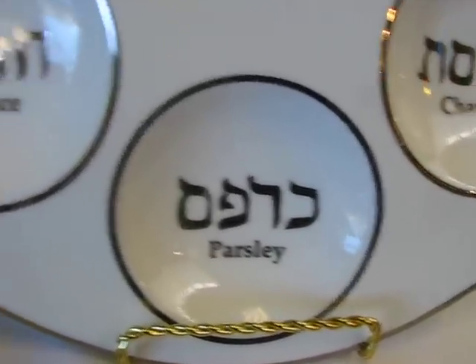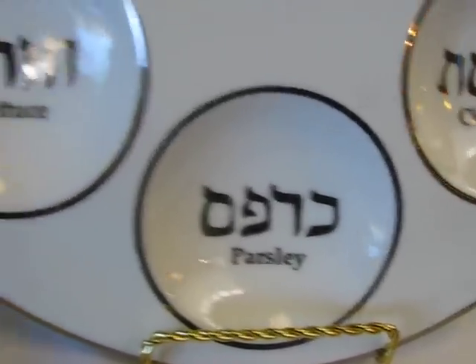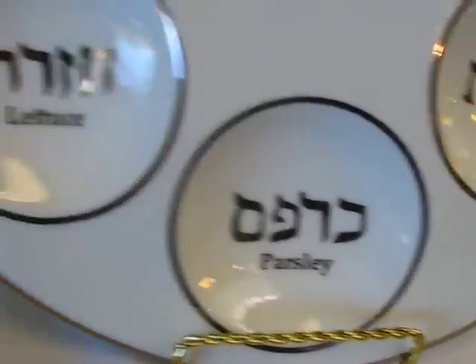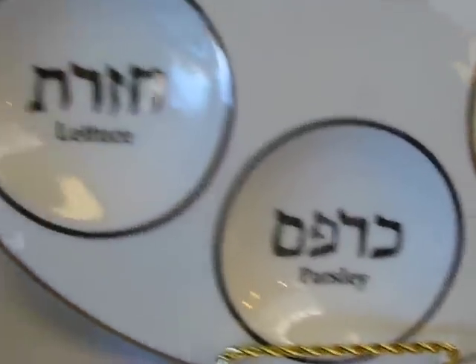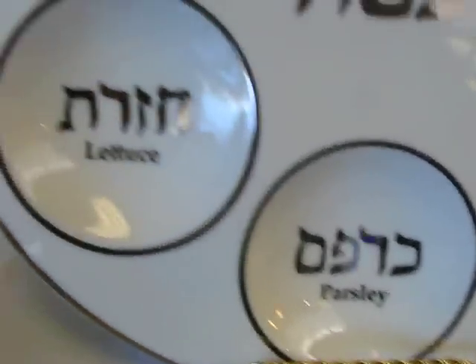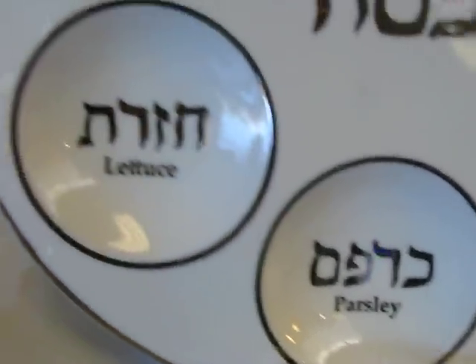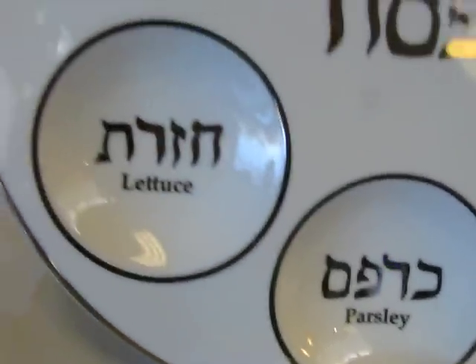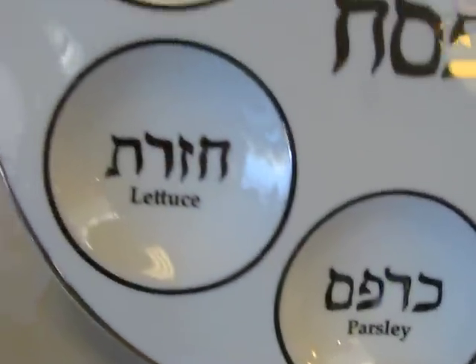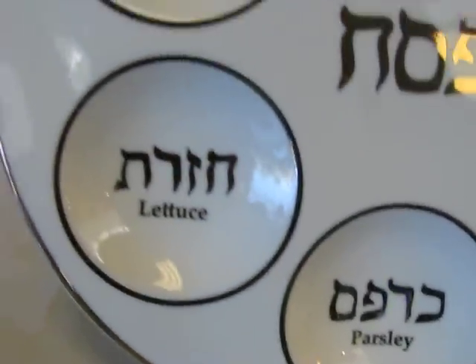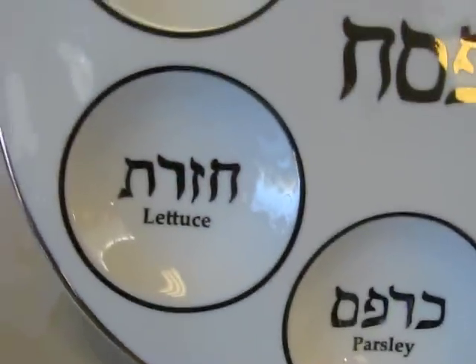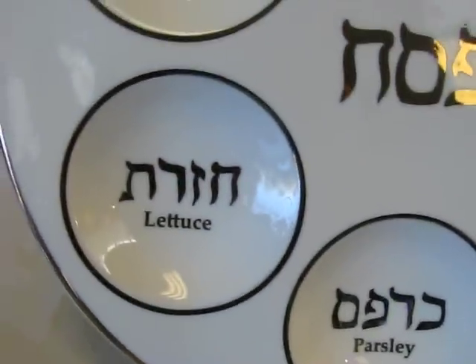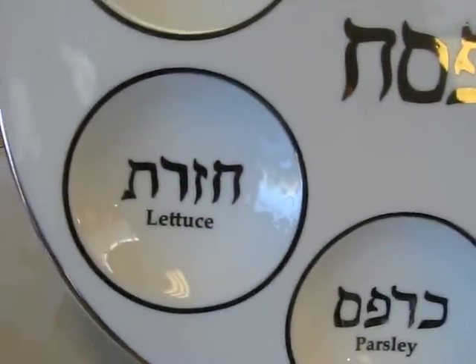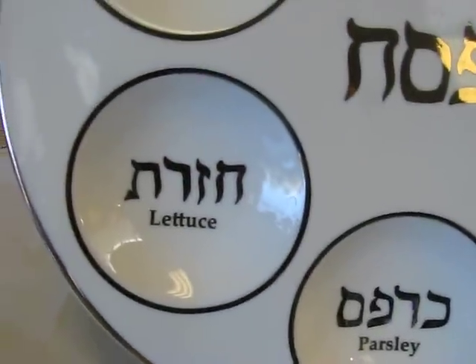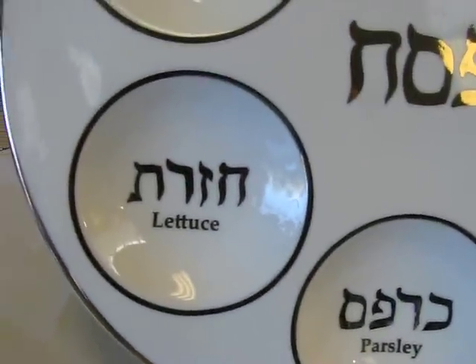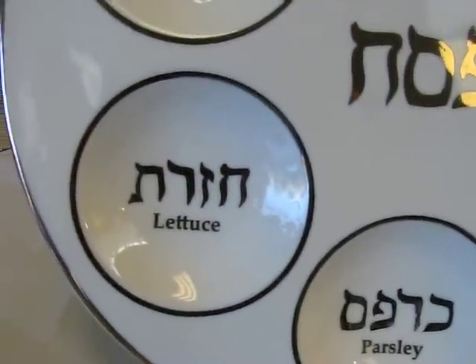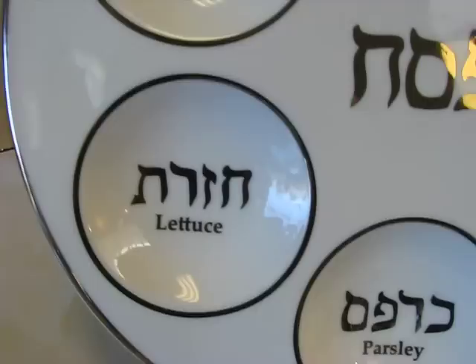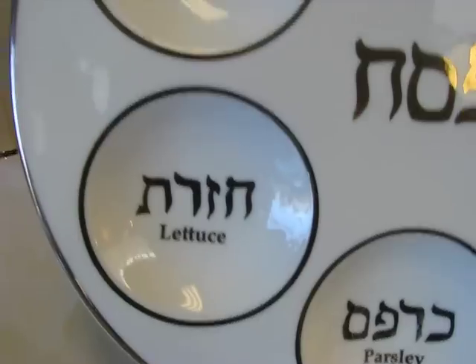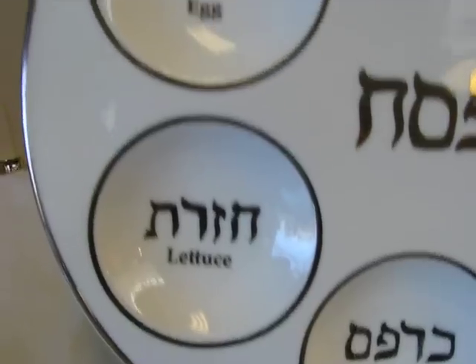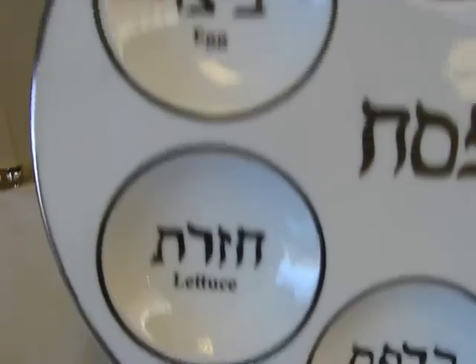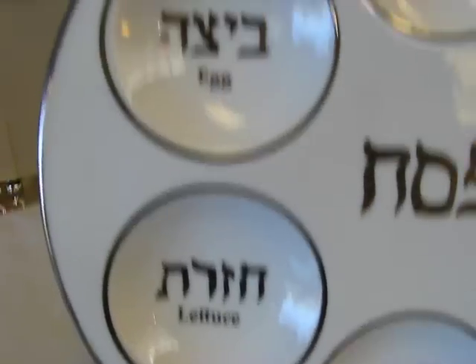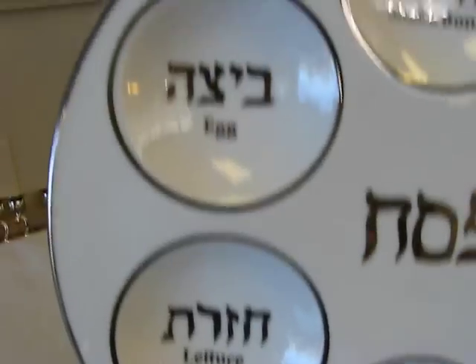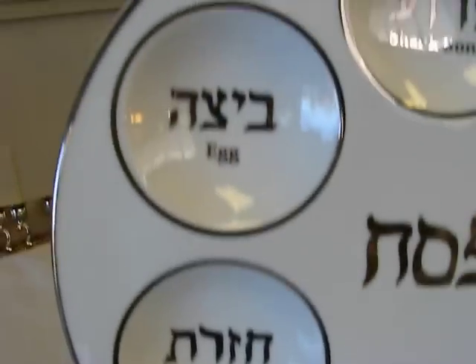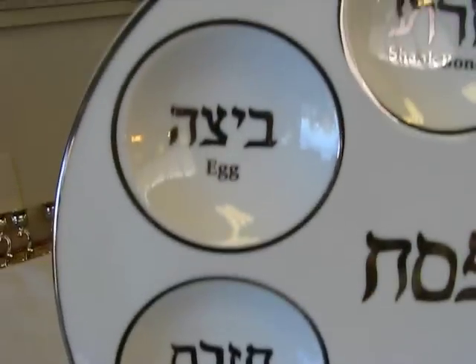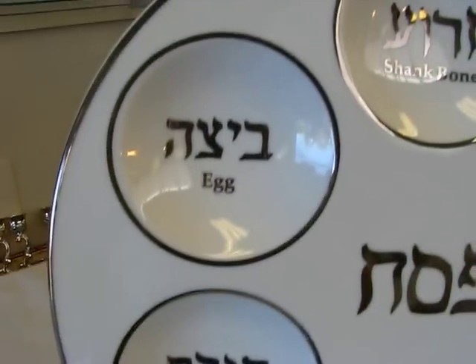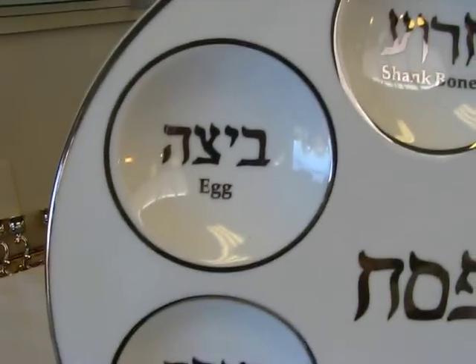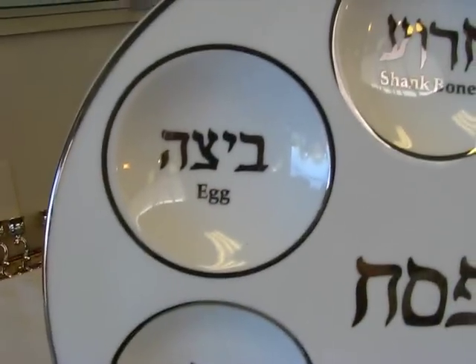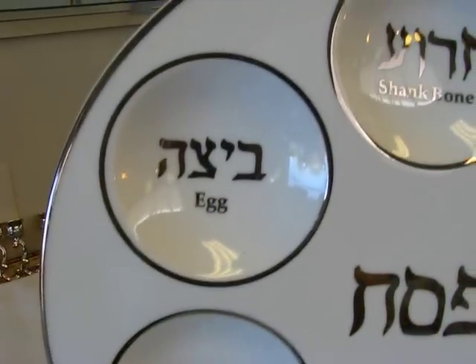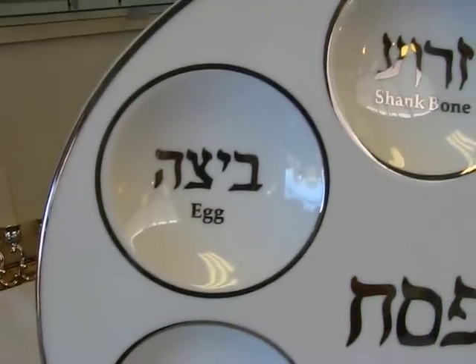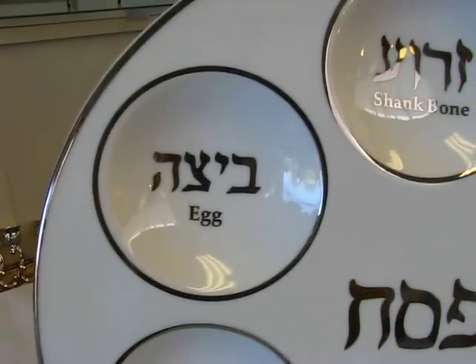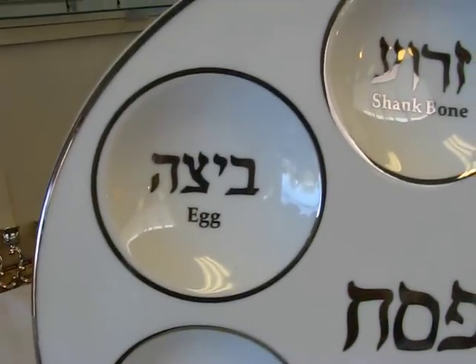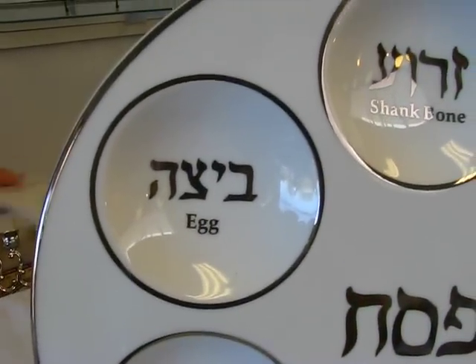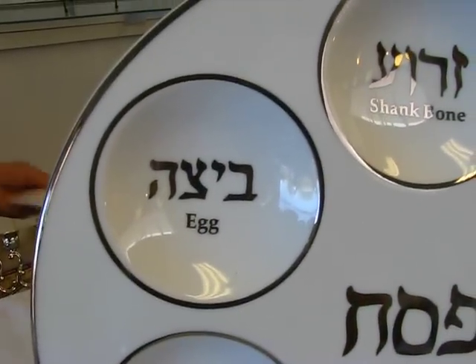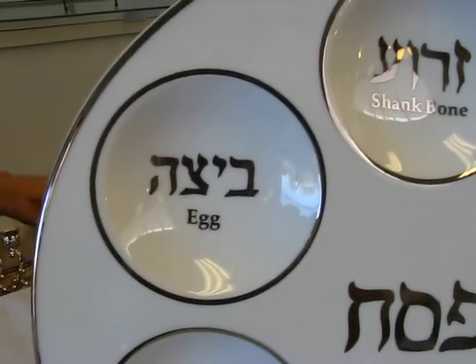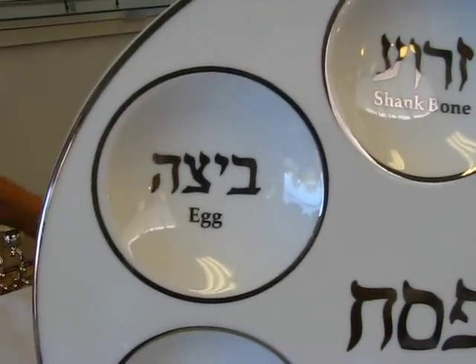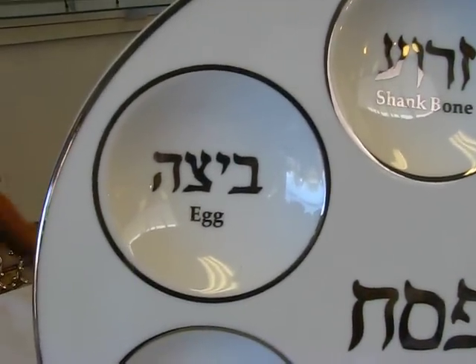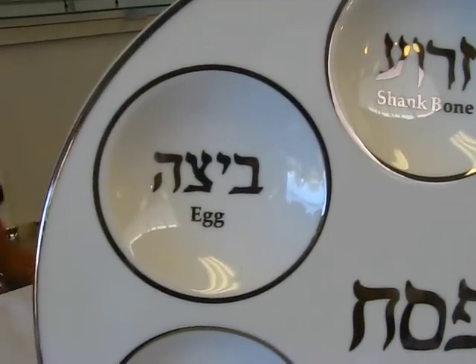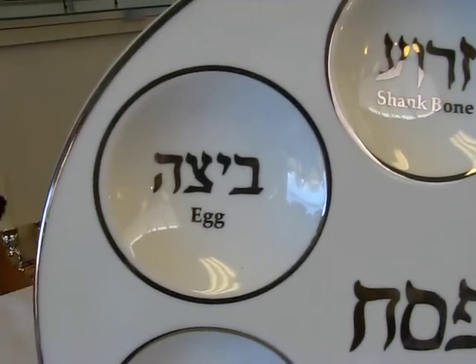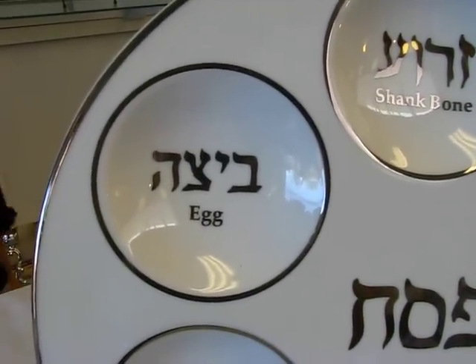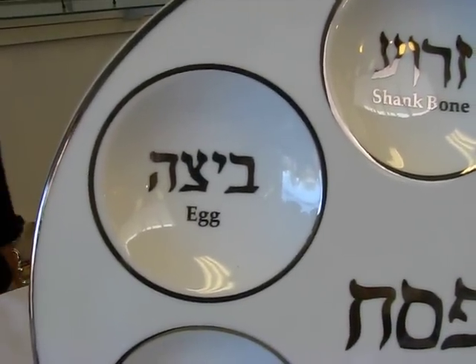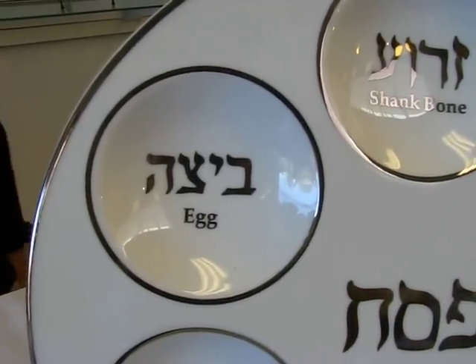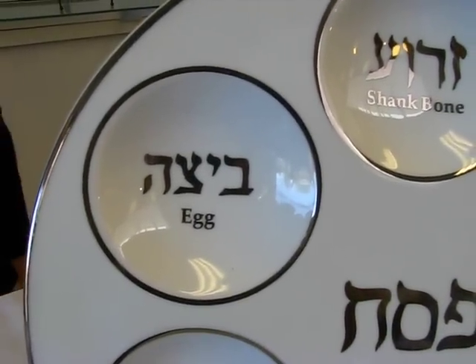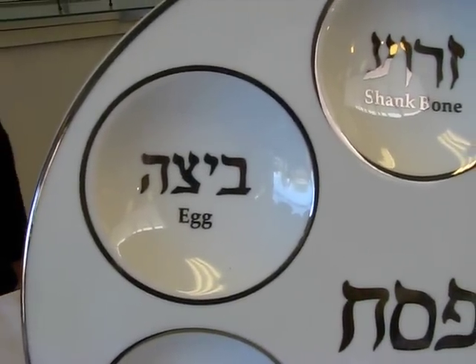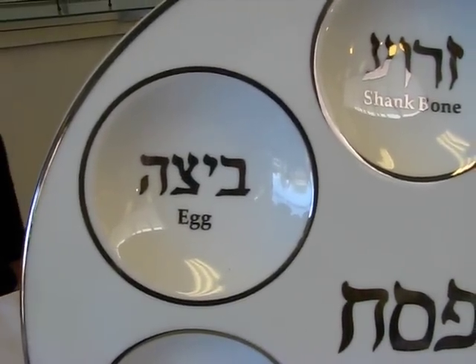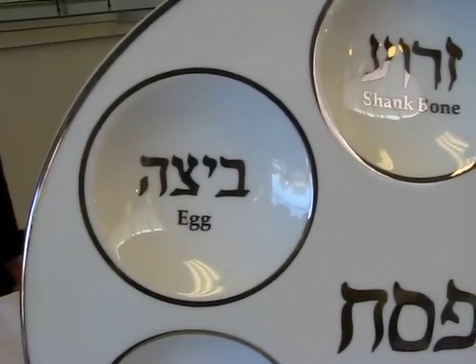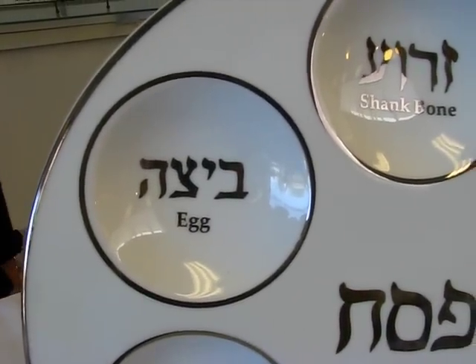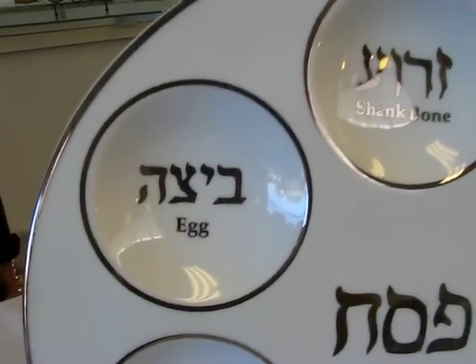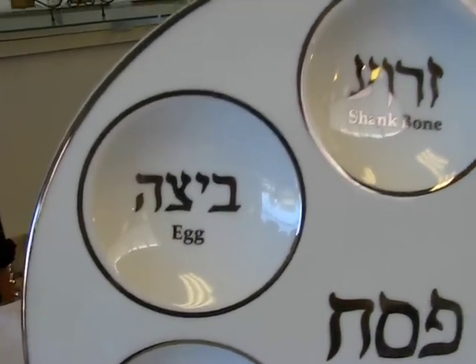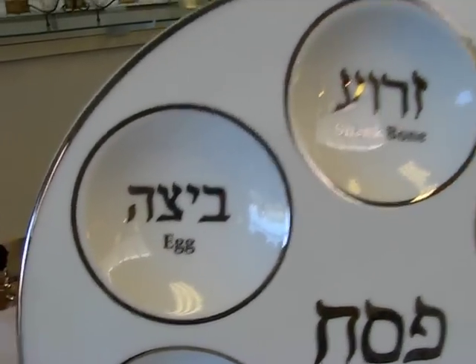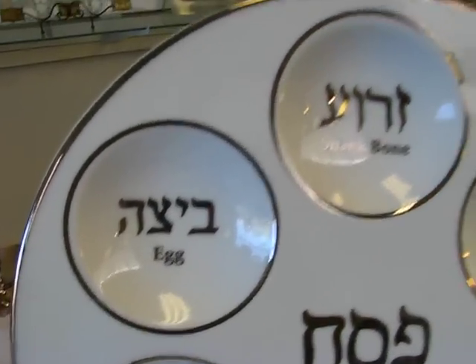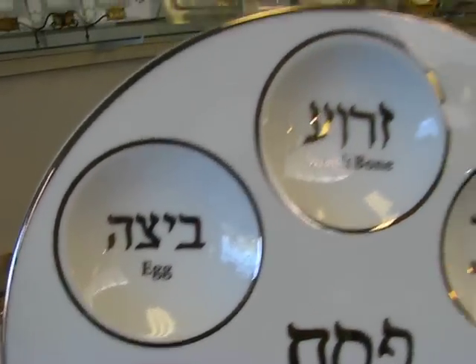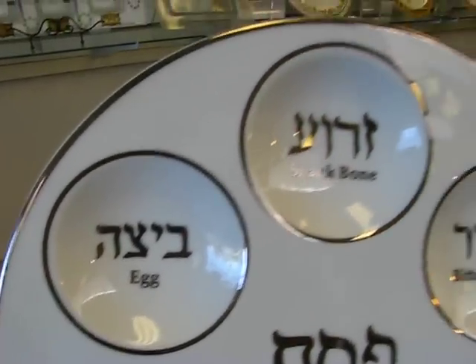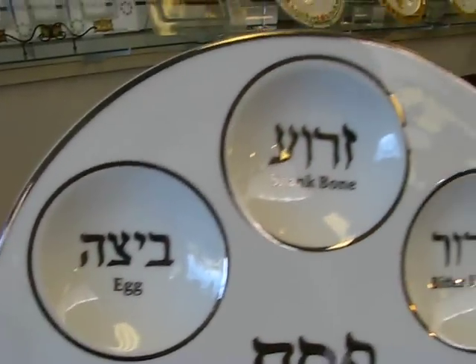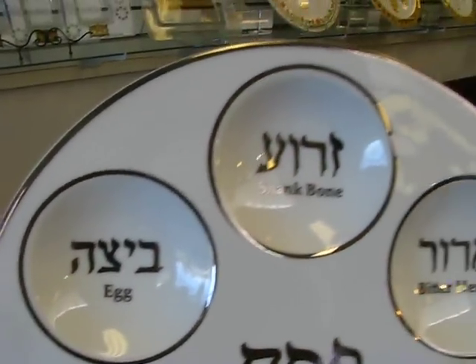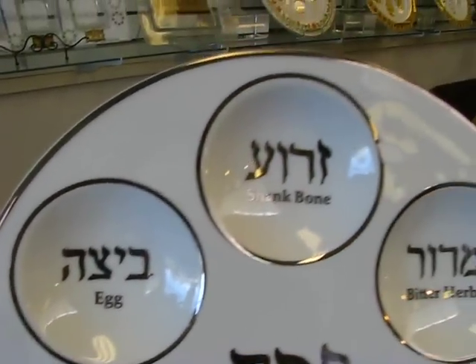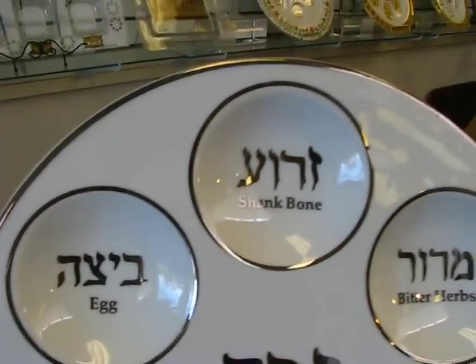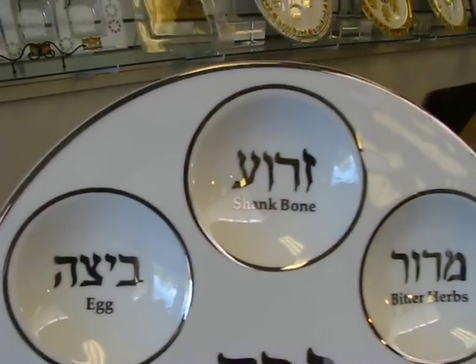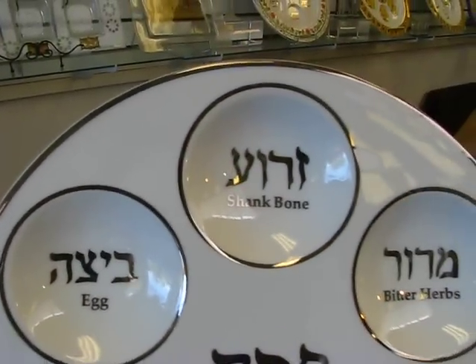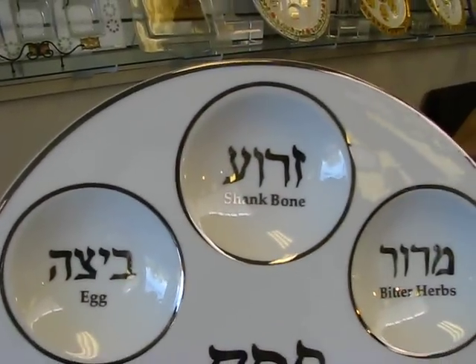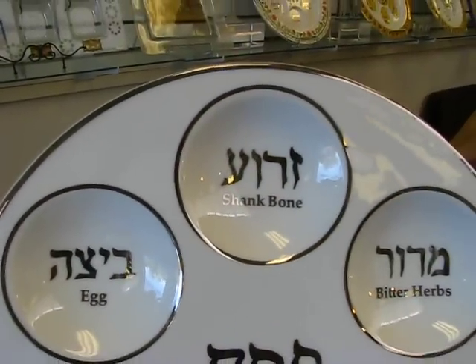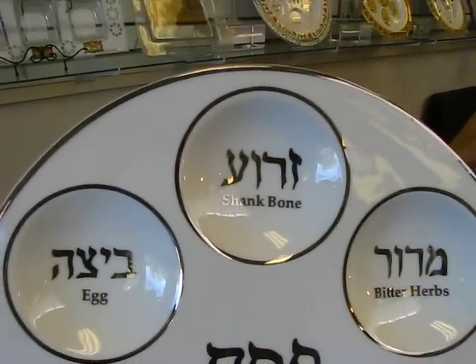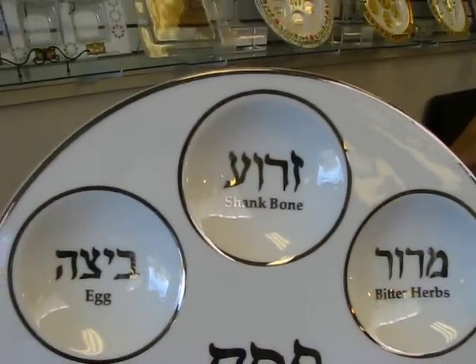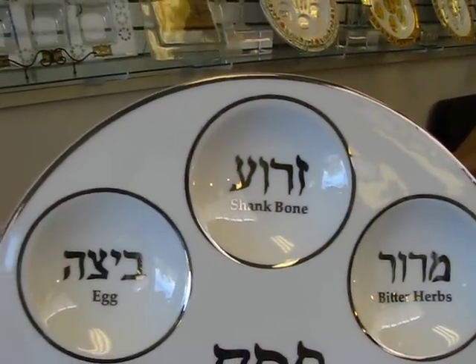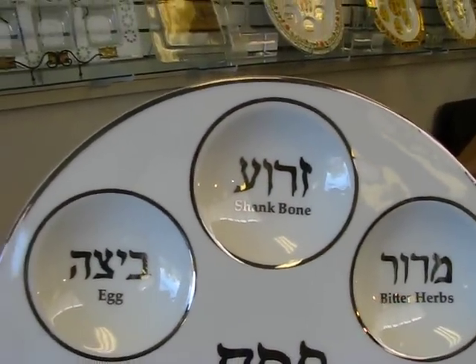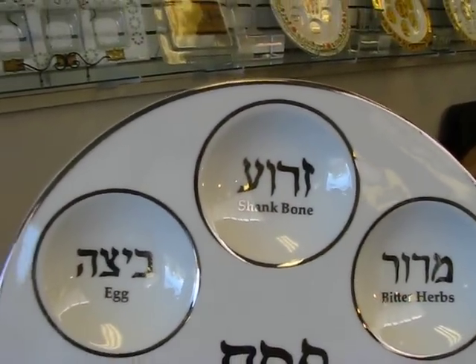We also have parsley, lettuce, a spot for your roasted egg, and then we're back with the shank bone.